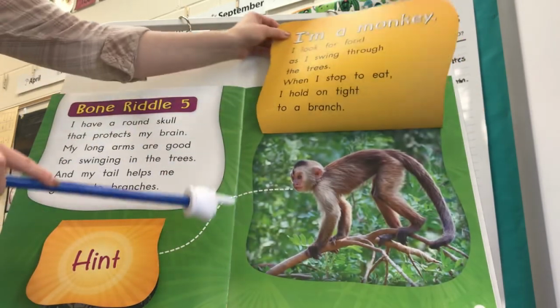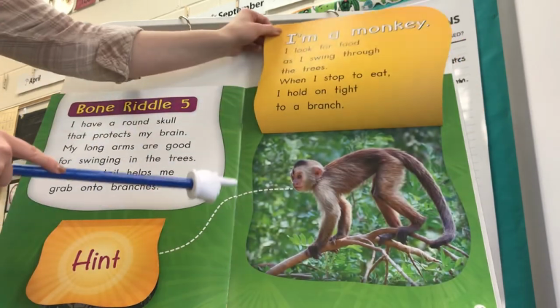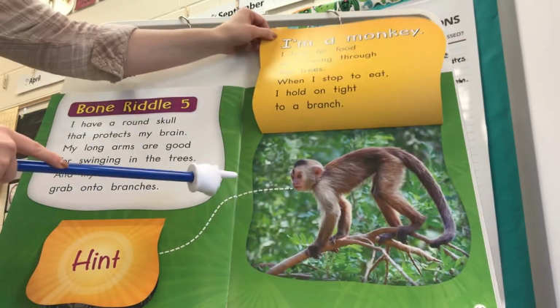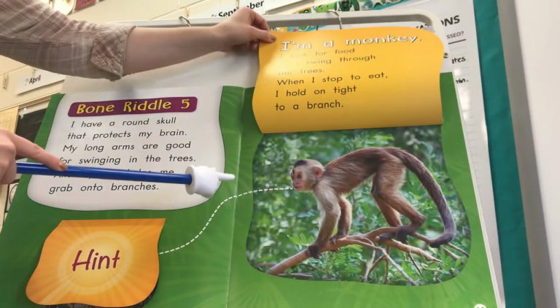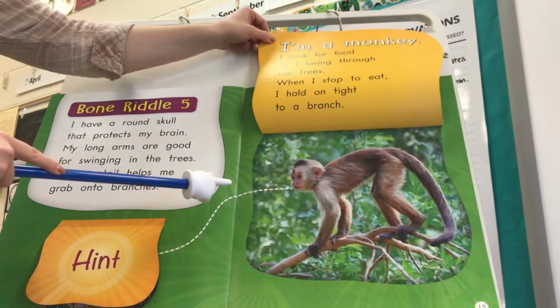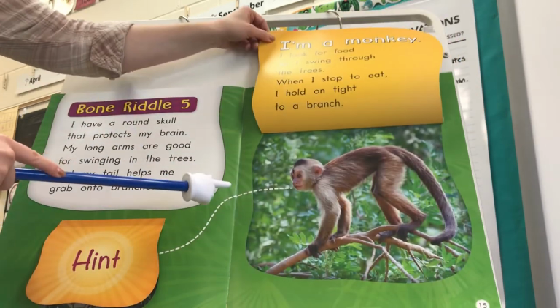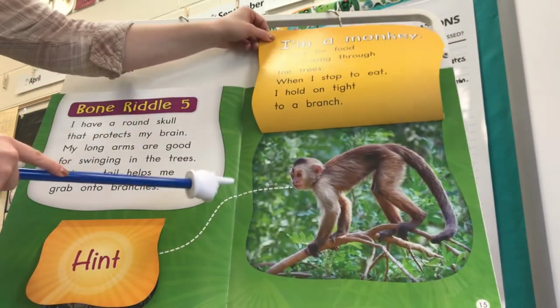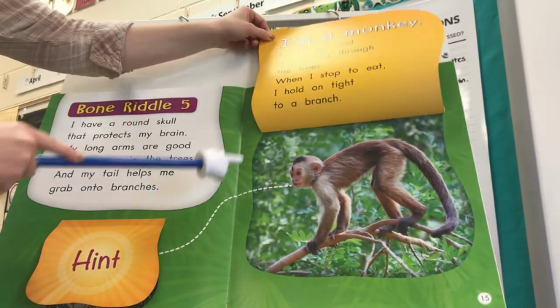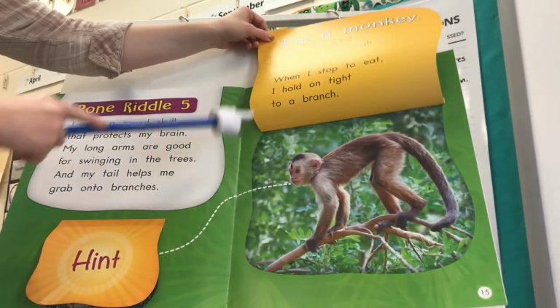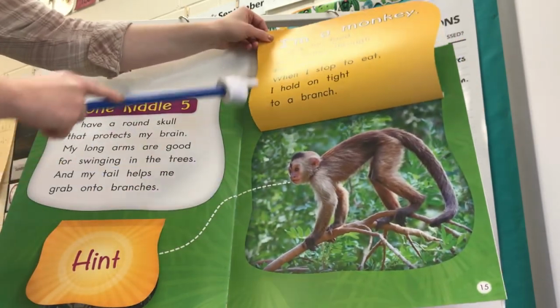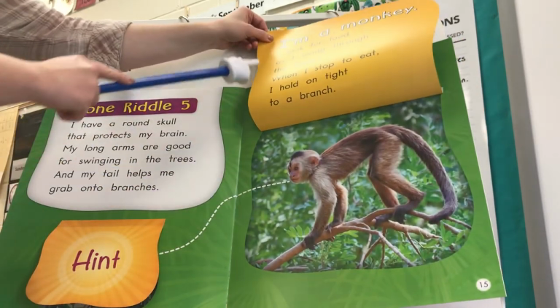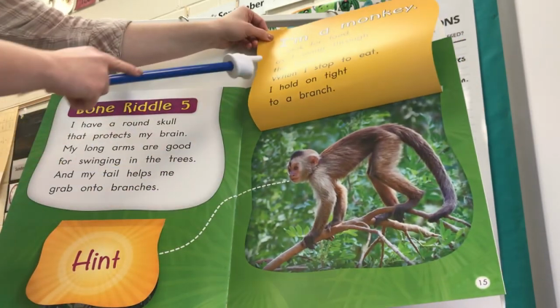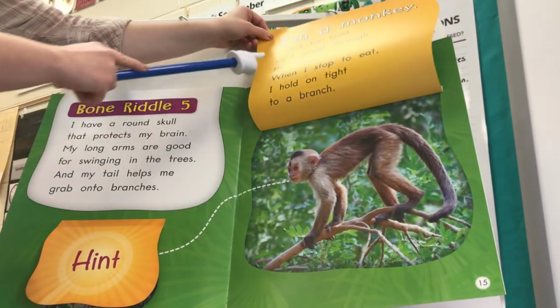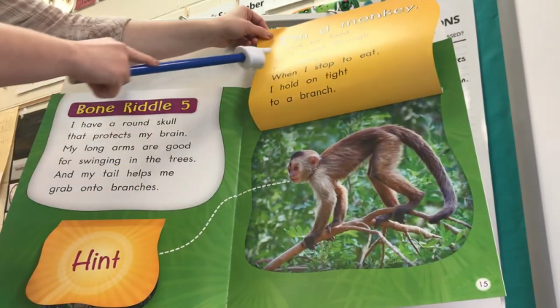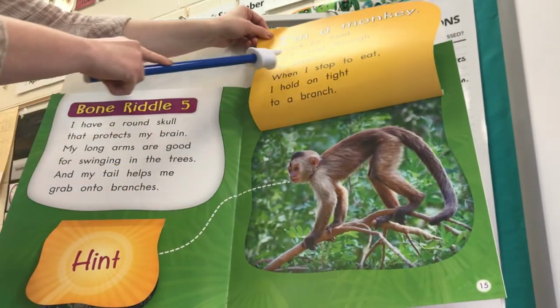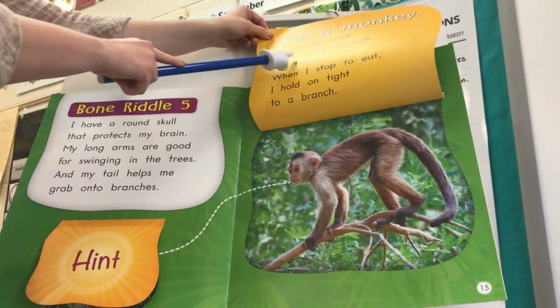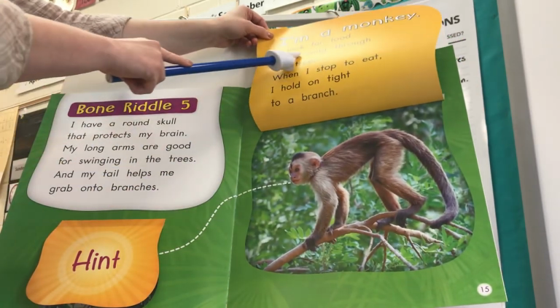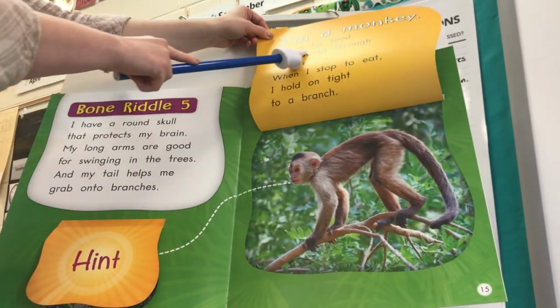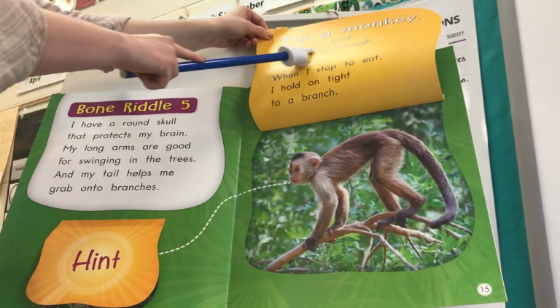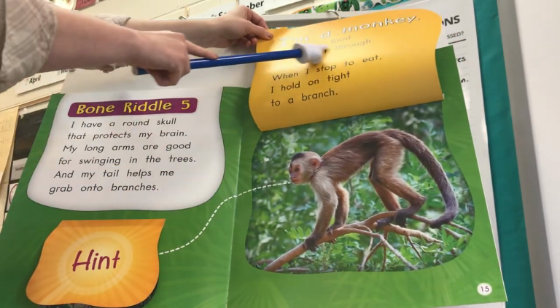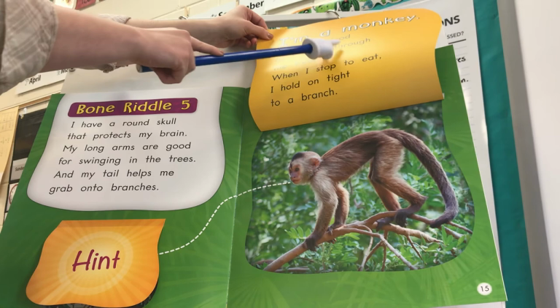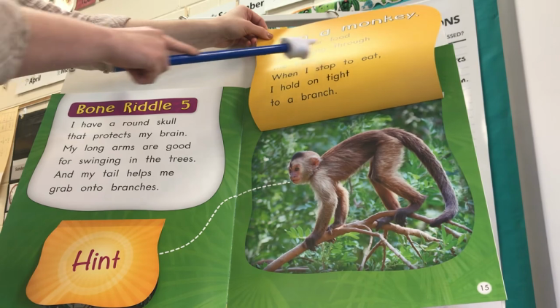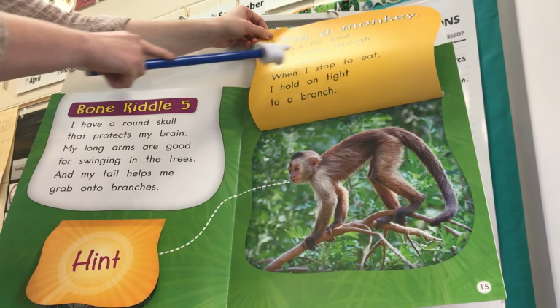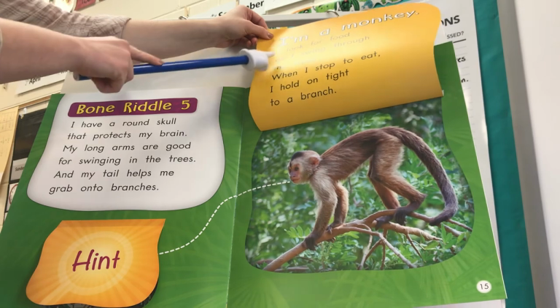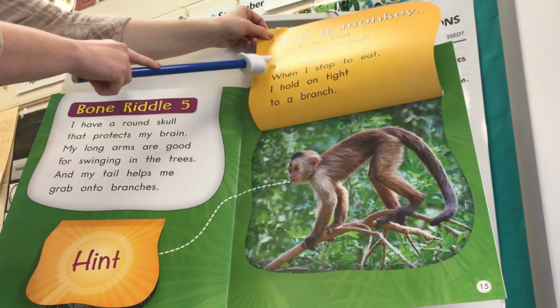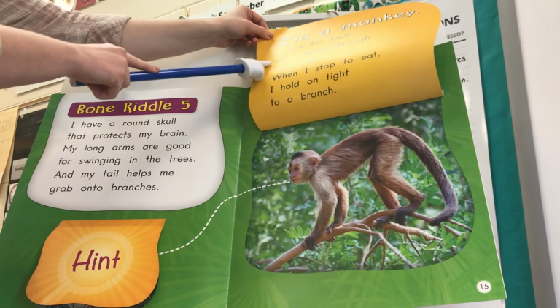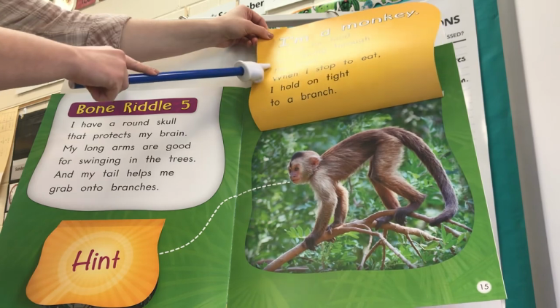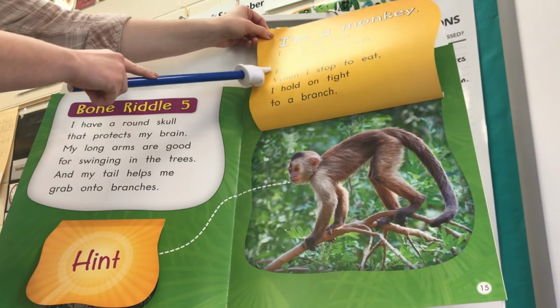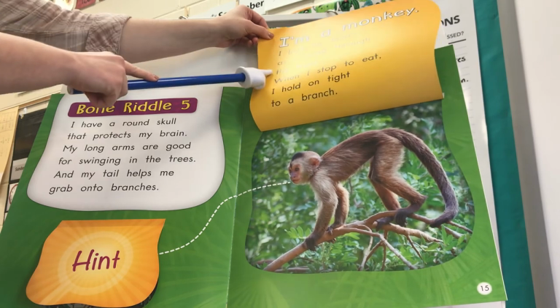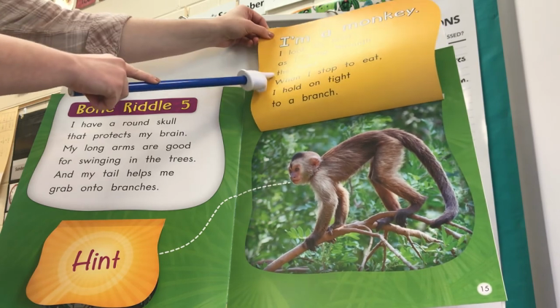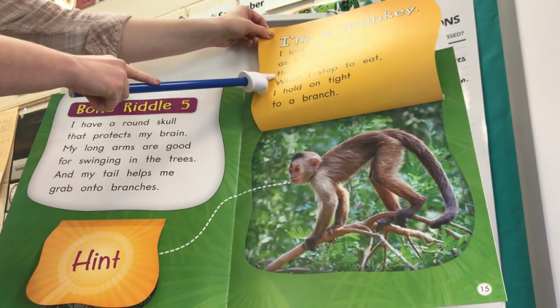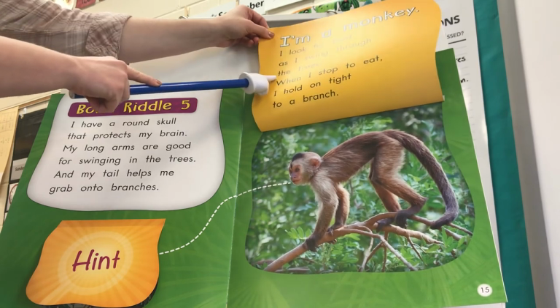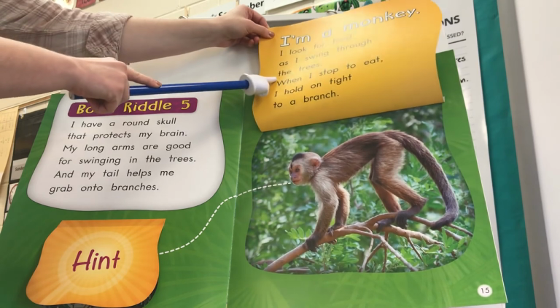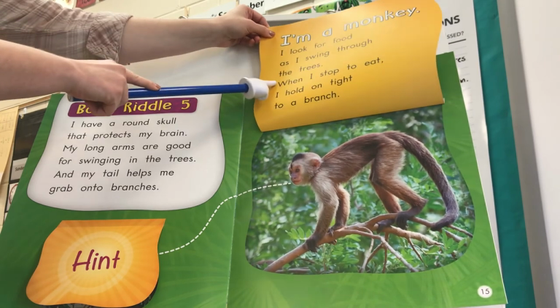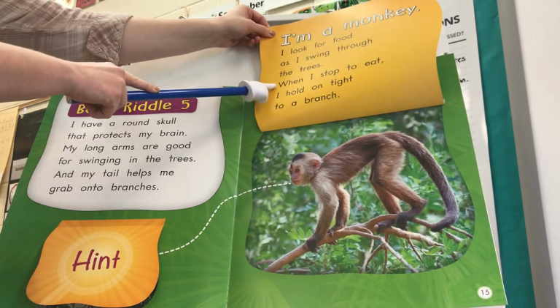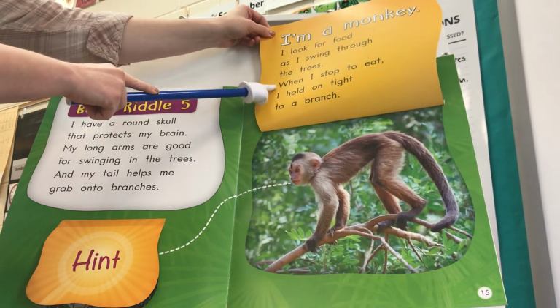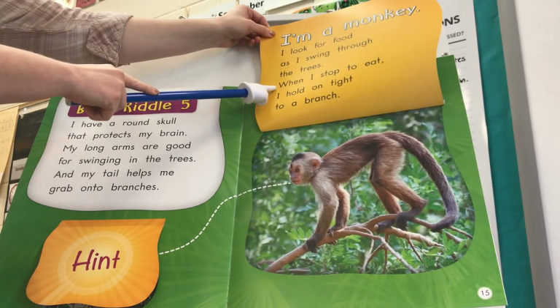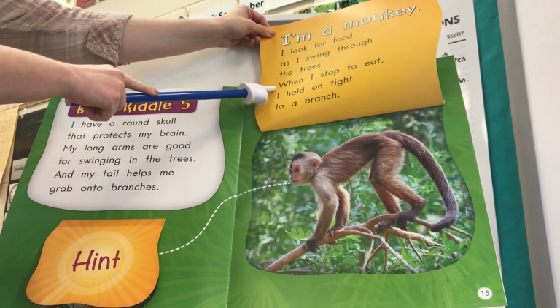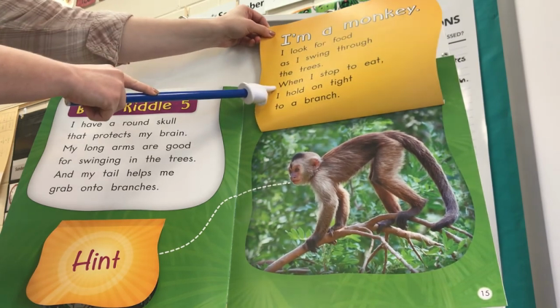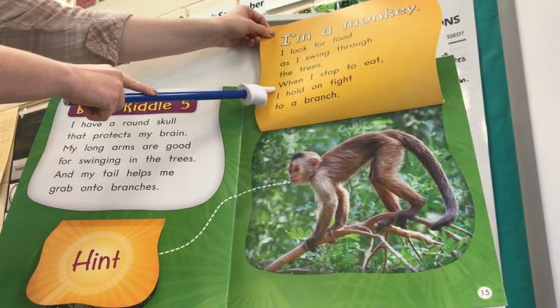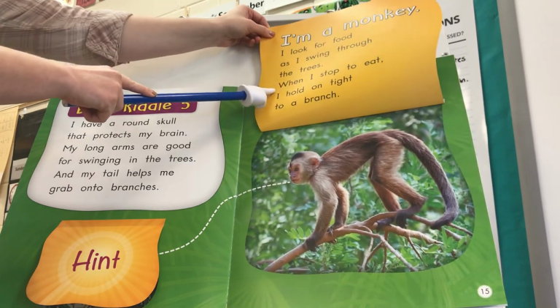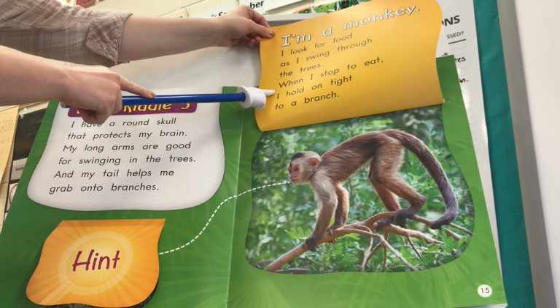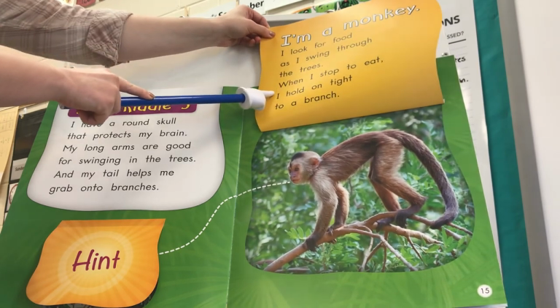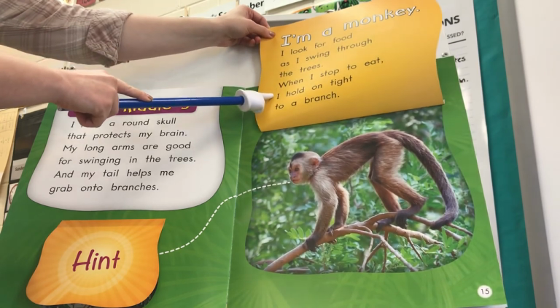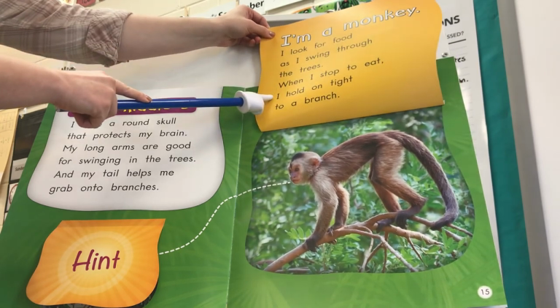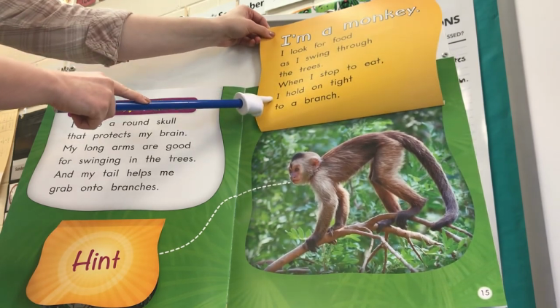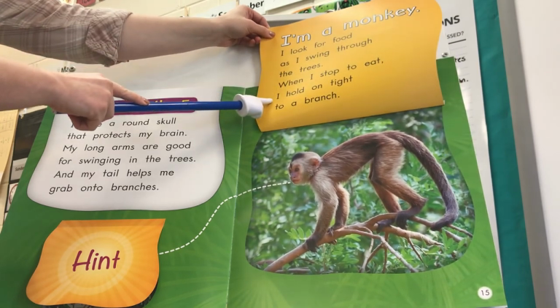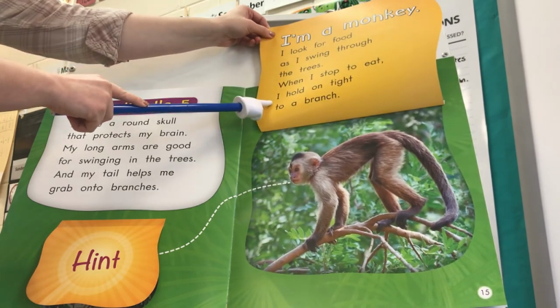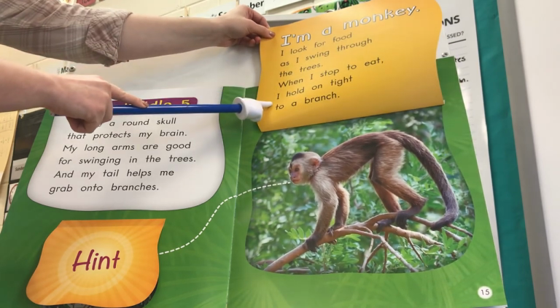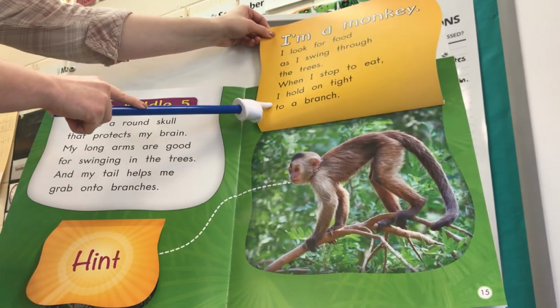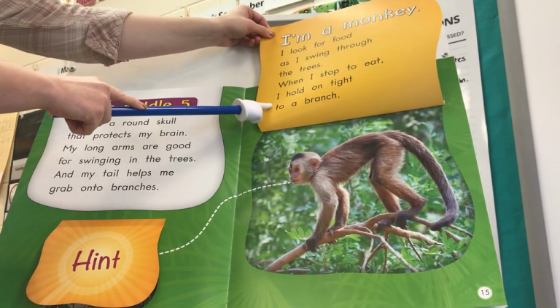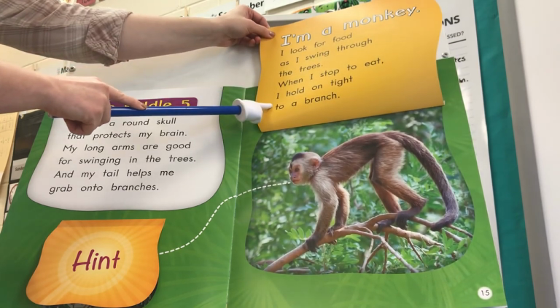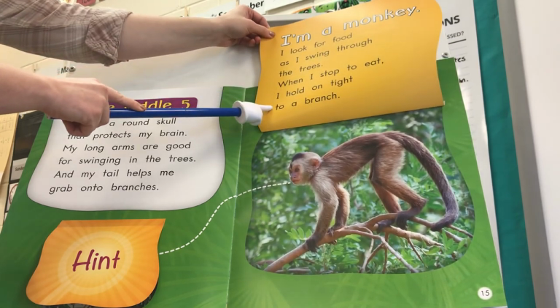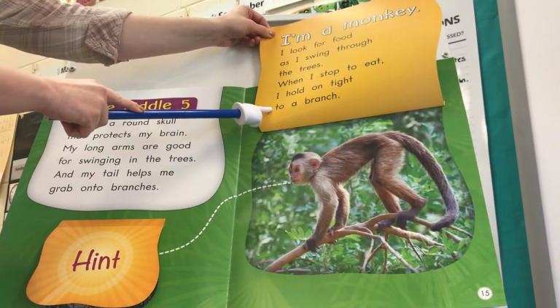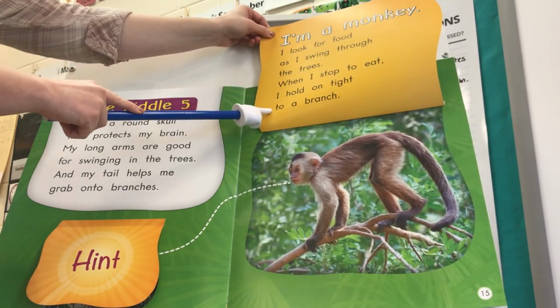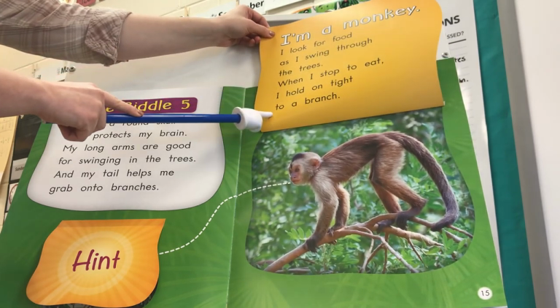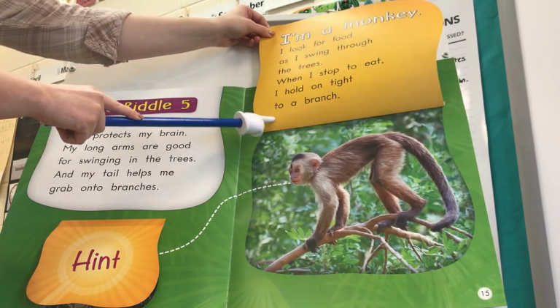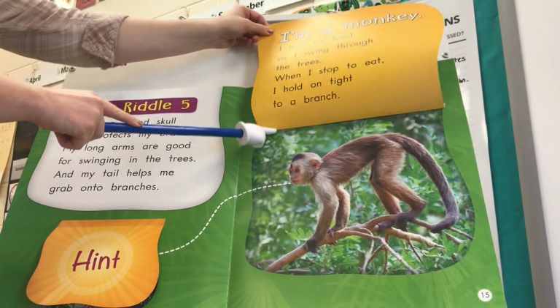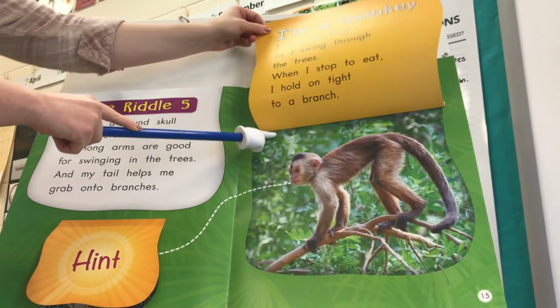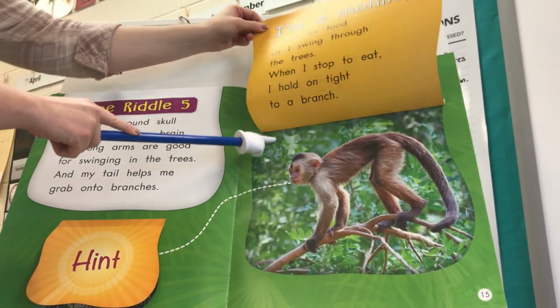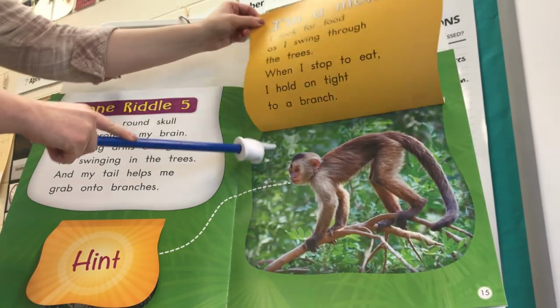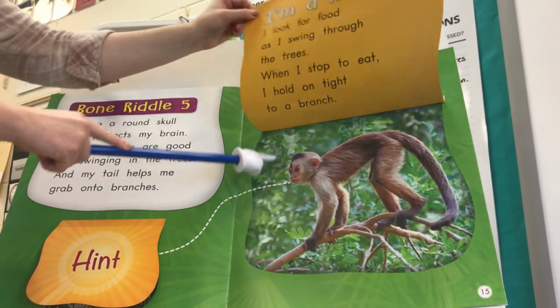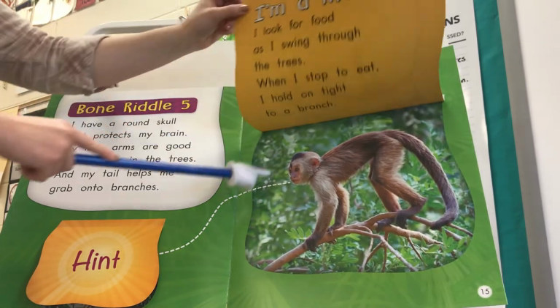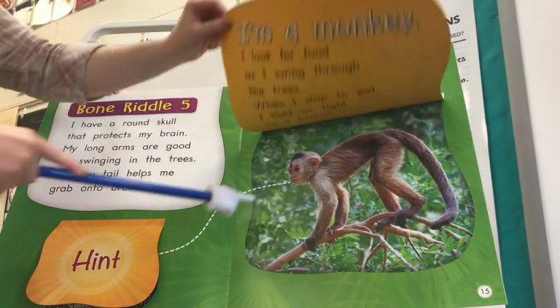I'm a monkey. I look for food as I swing through the trees. When I stop to eat, I hold on tight to a branch.